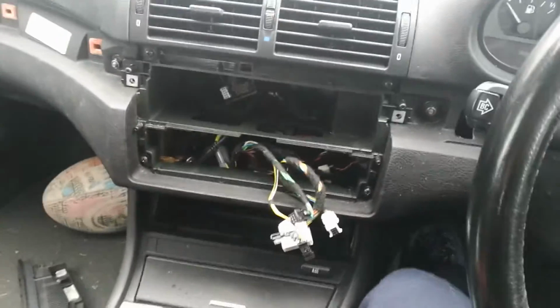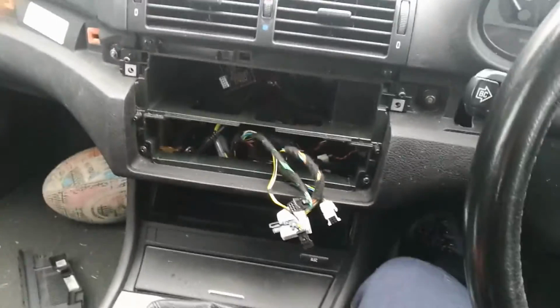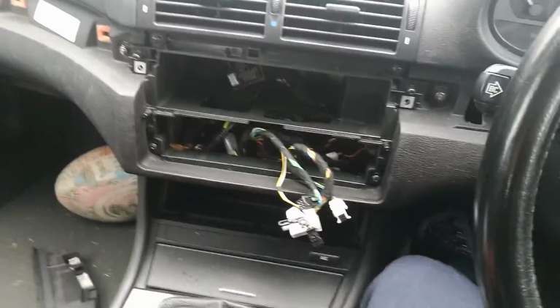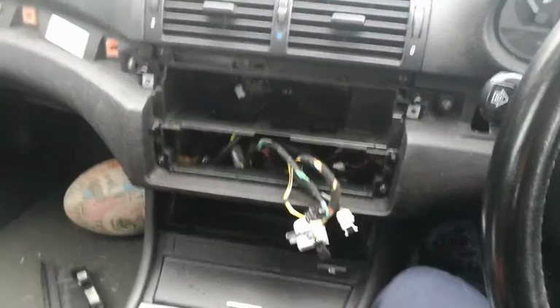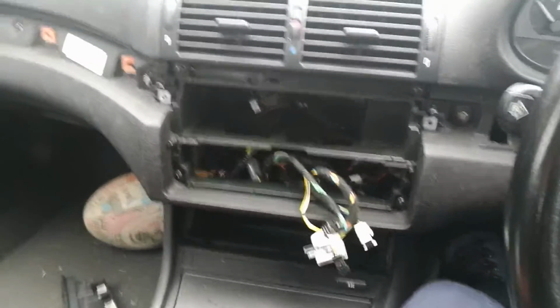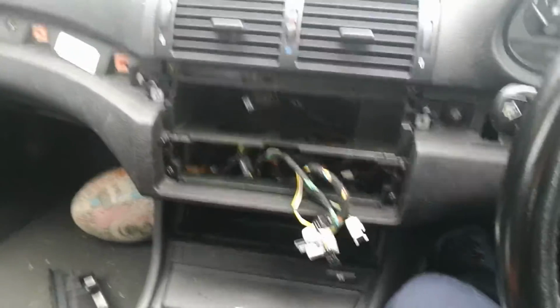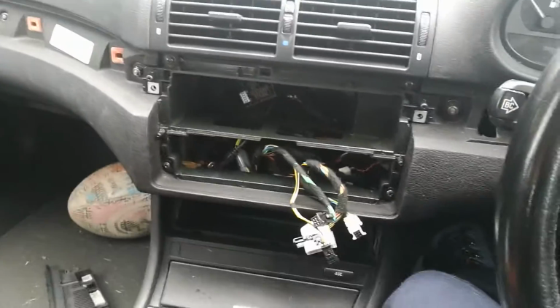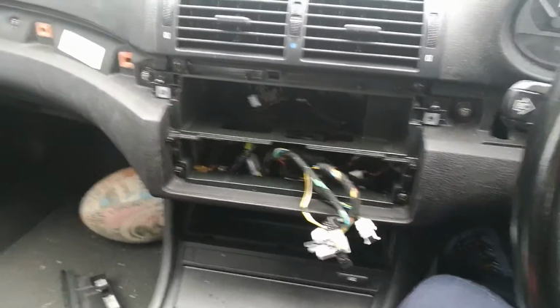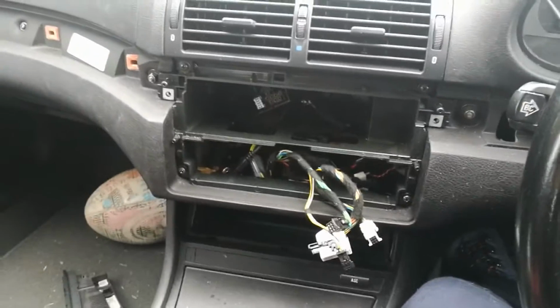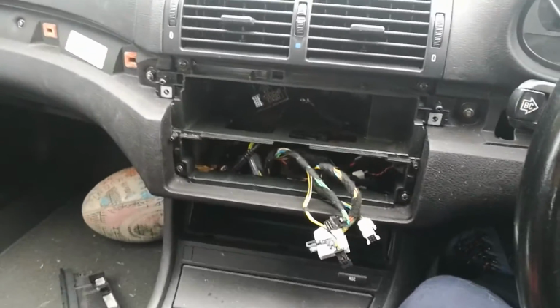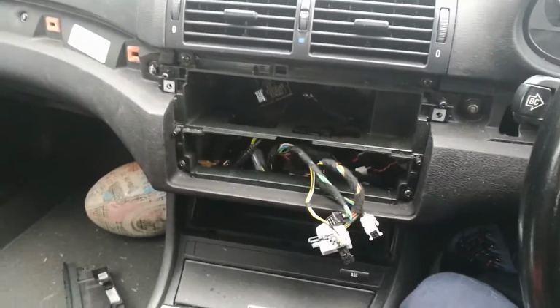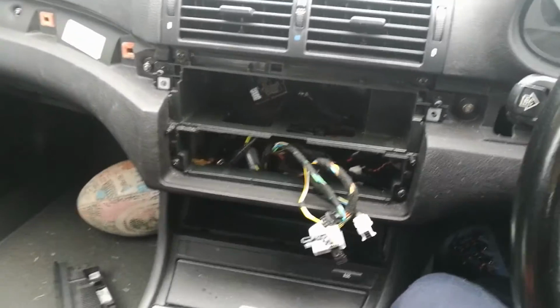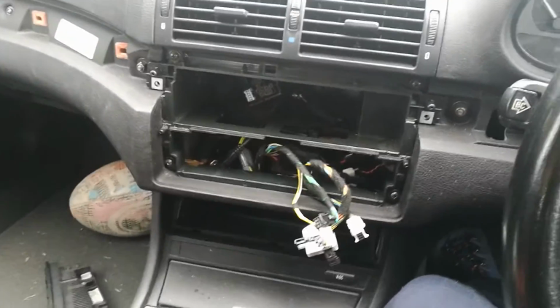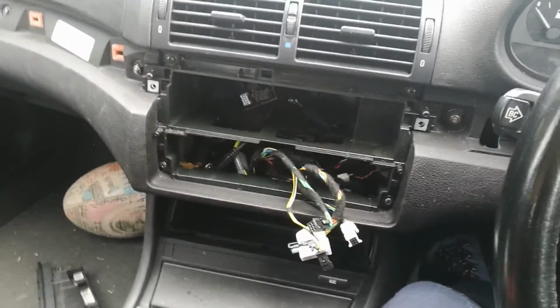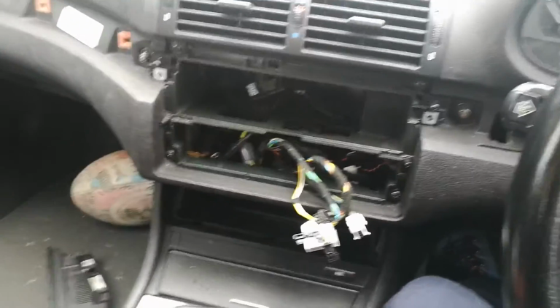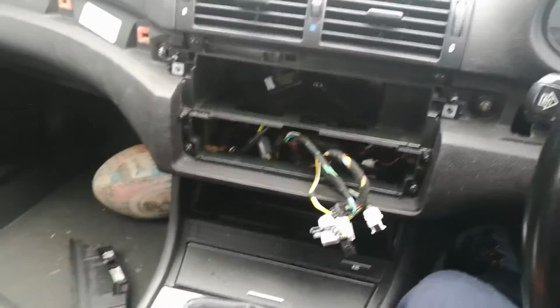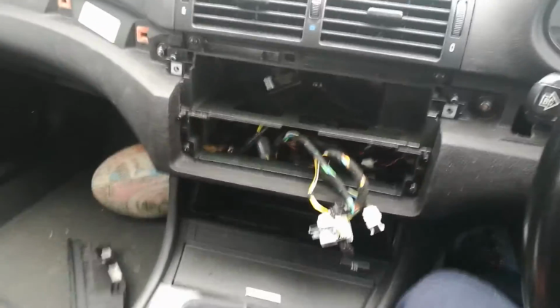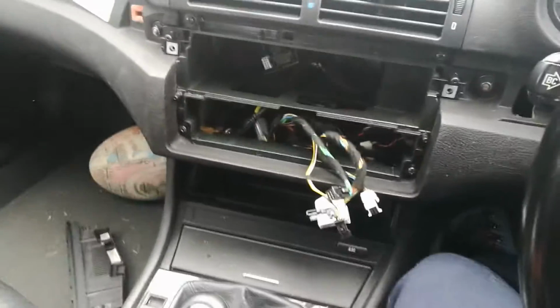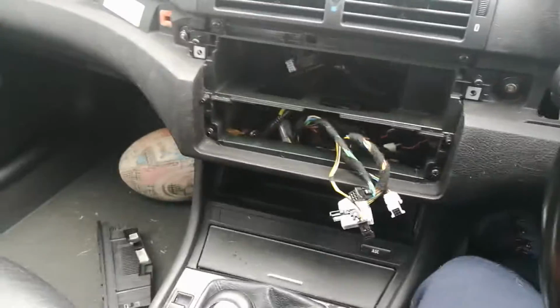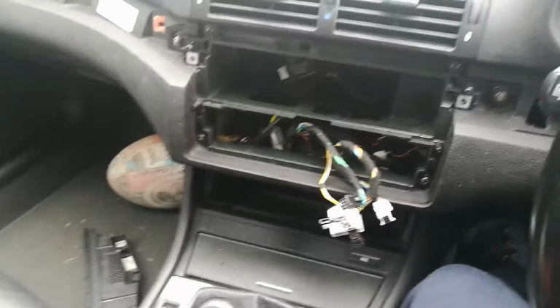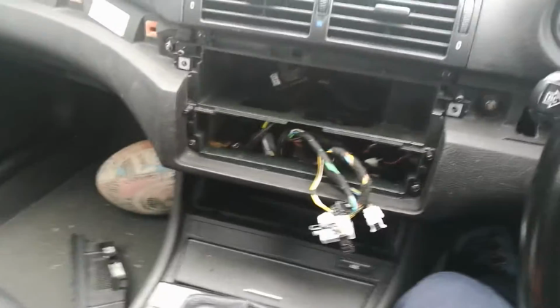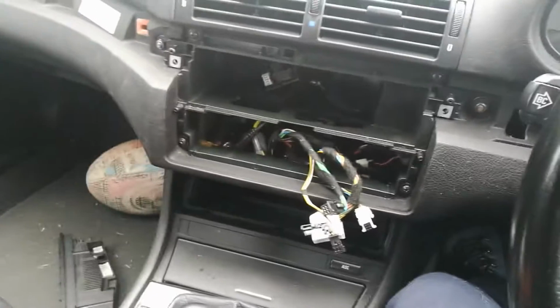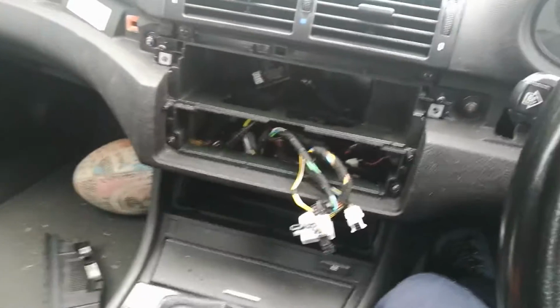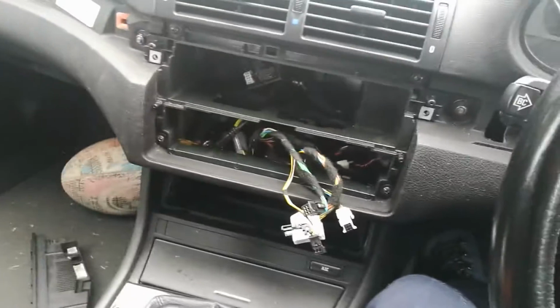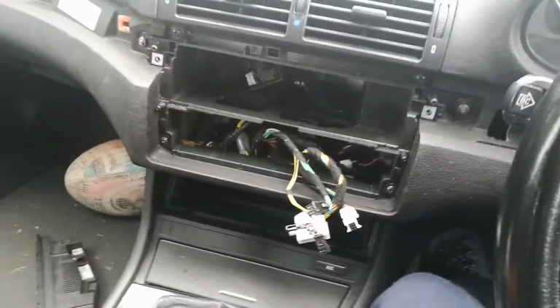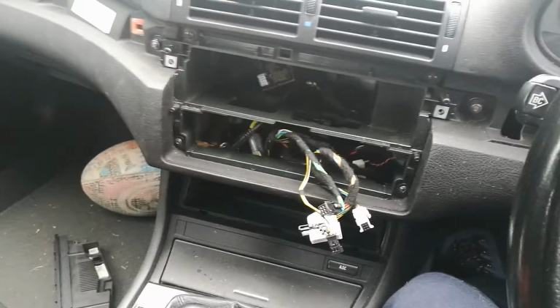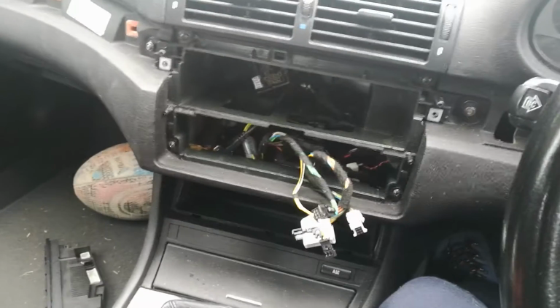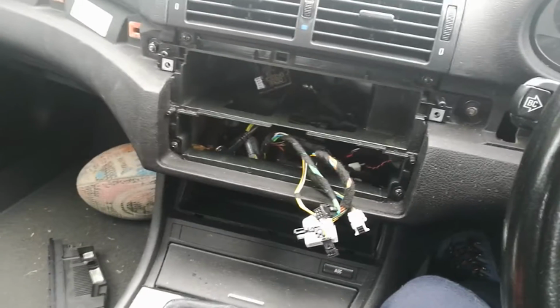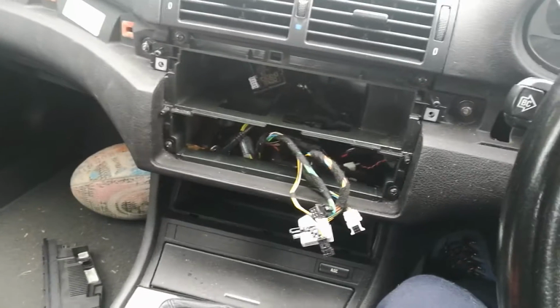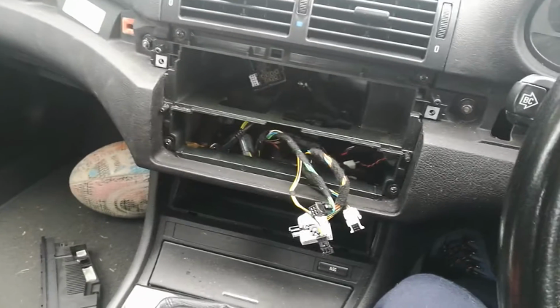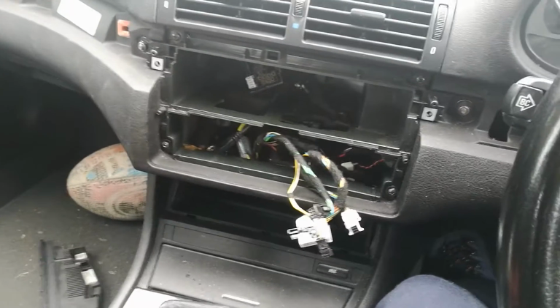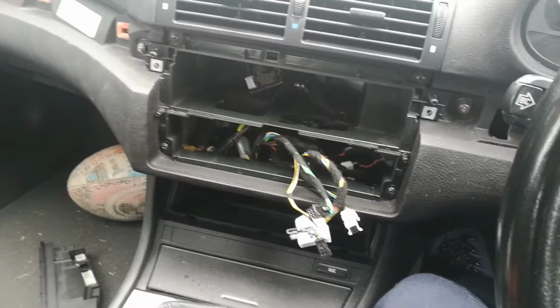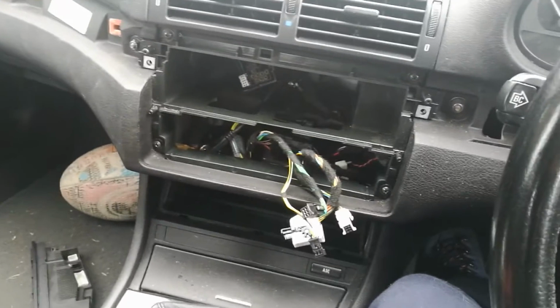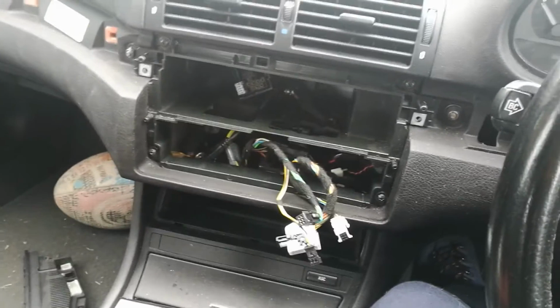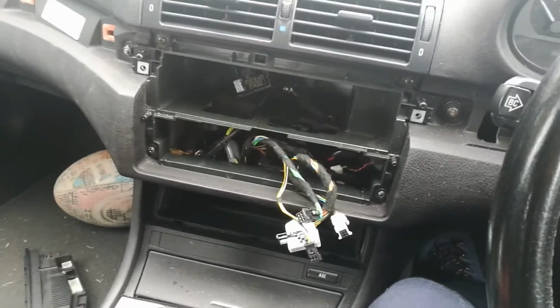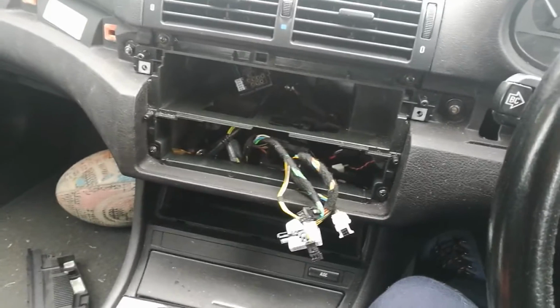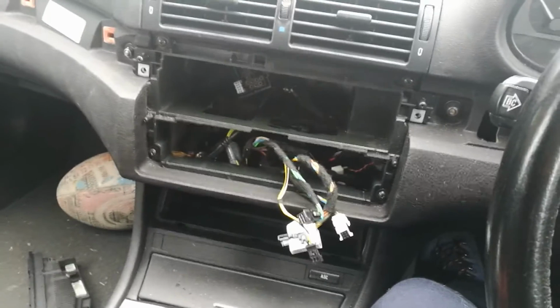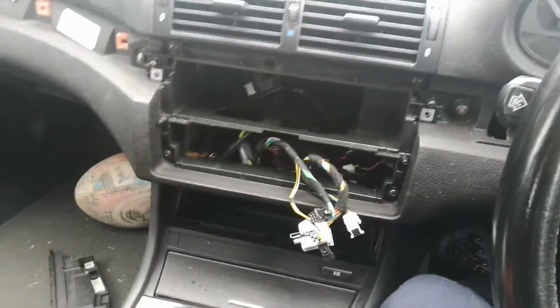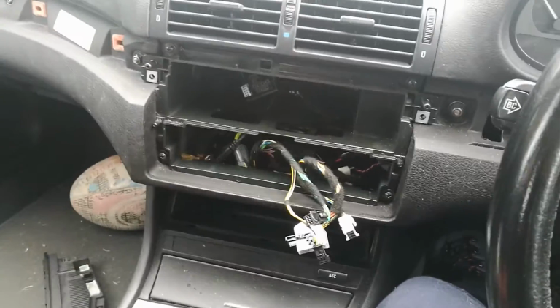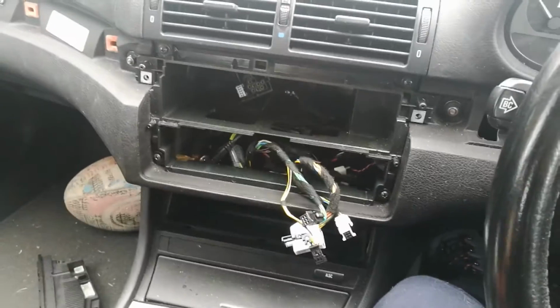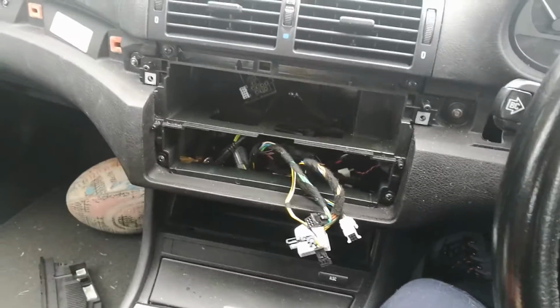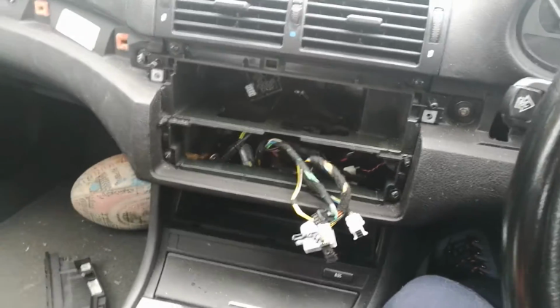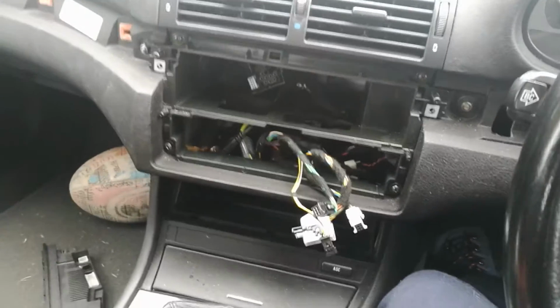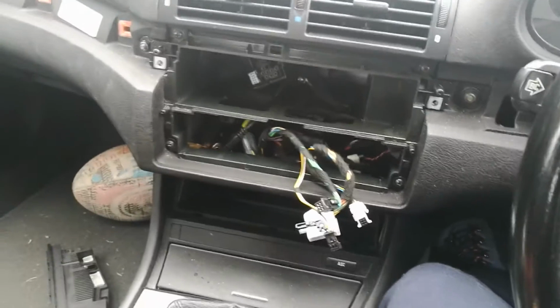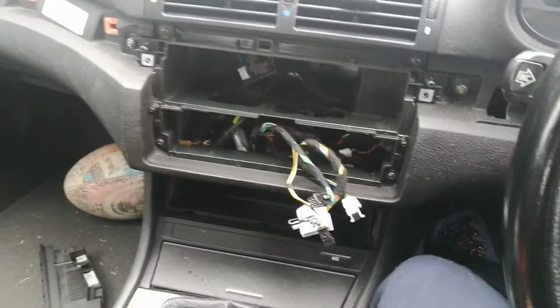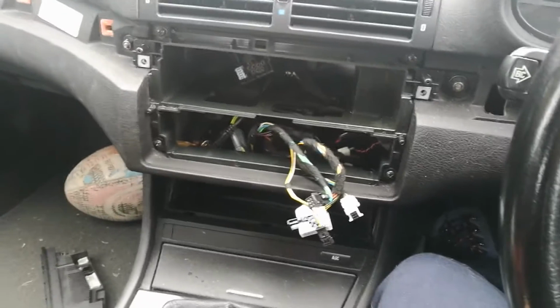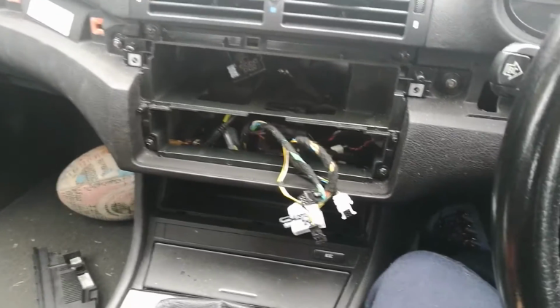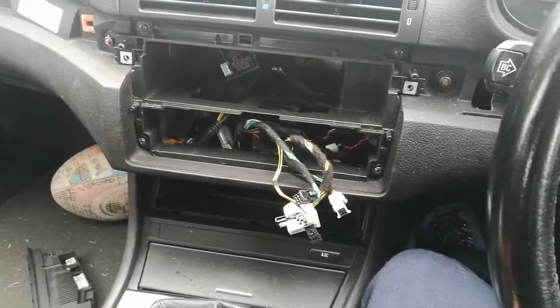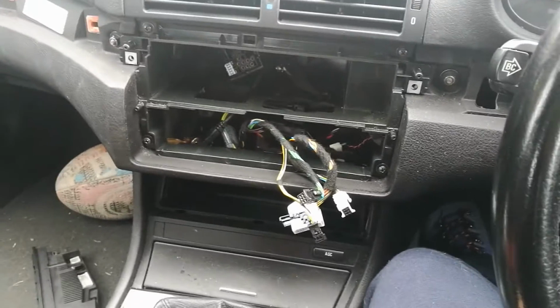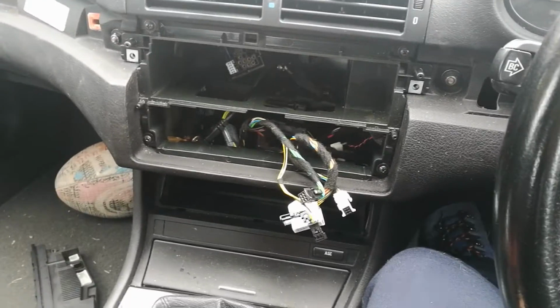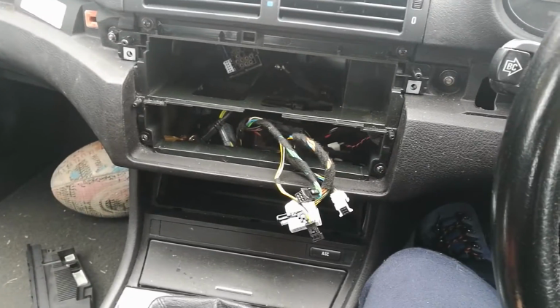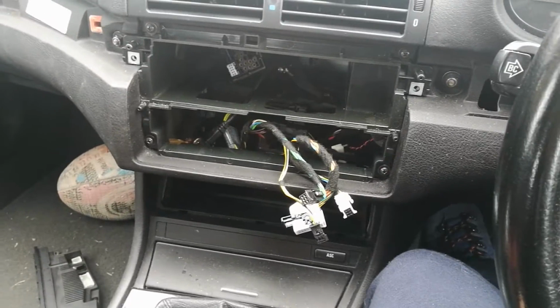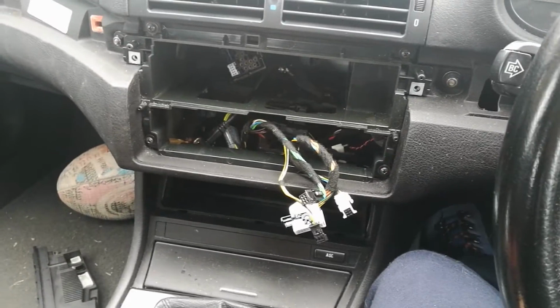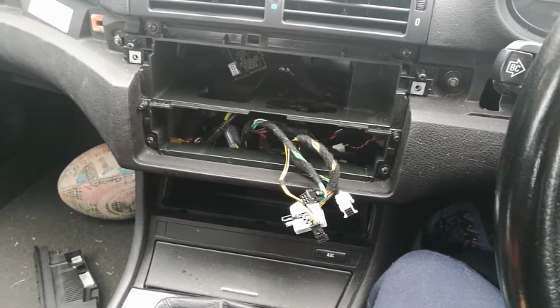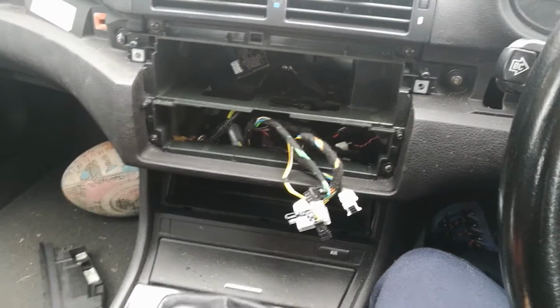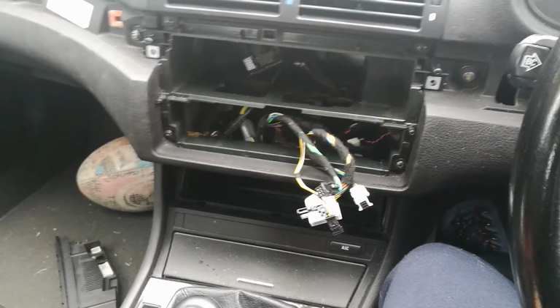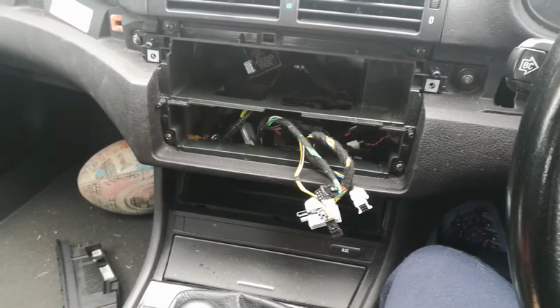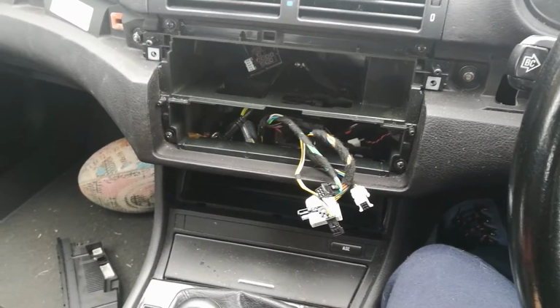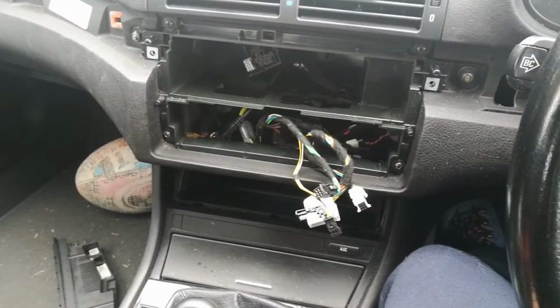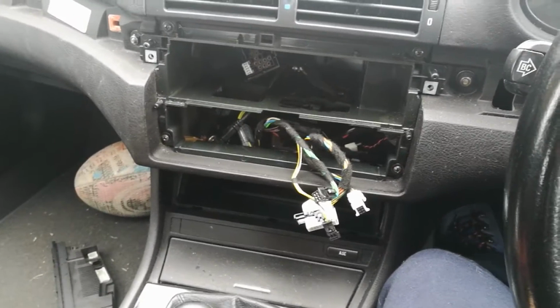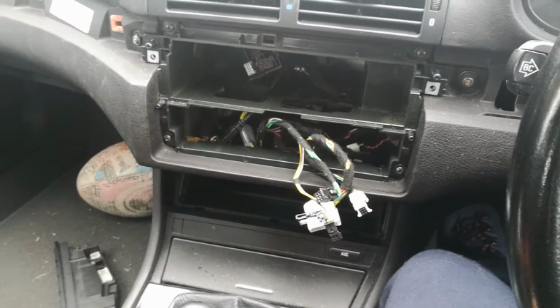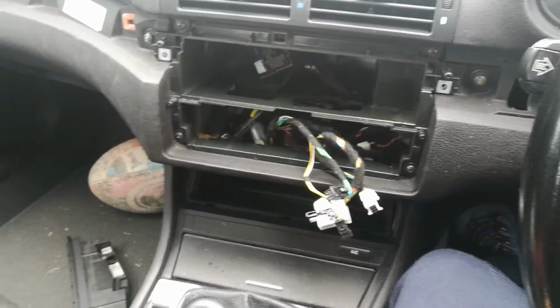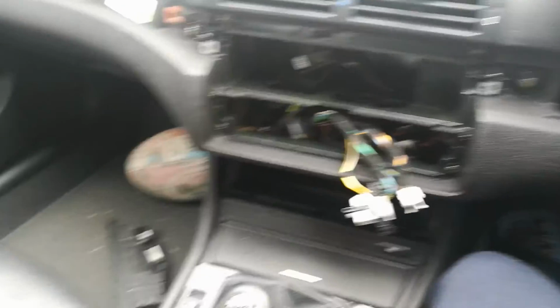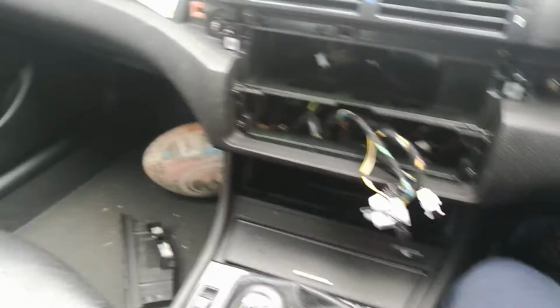A bit of a fiddly job - obviously these parts haven't been out since they were new, so a little gentle persuasion was required, but I did manage to get them all out.